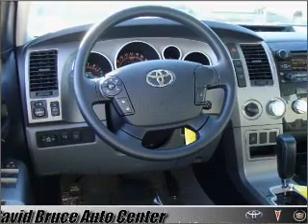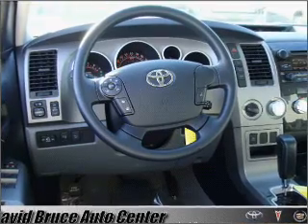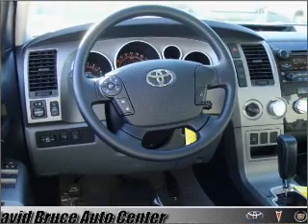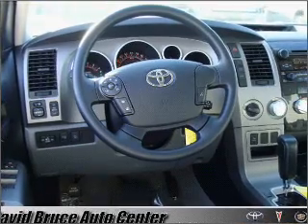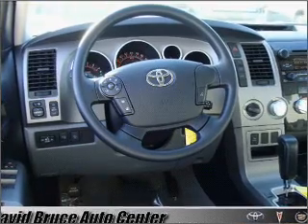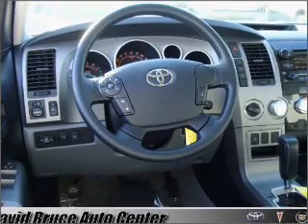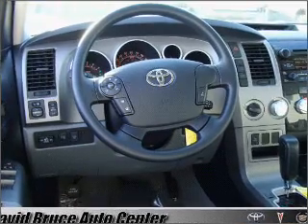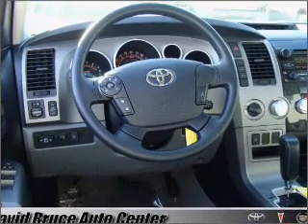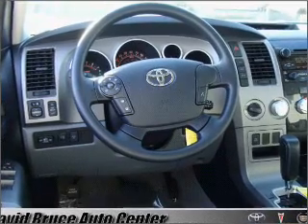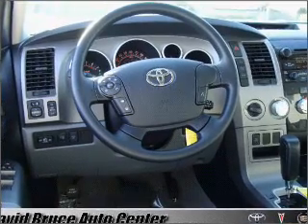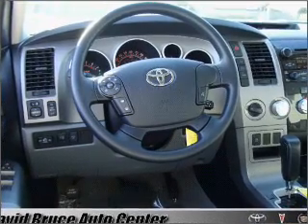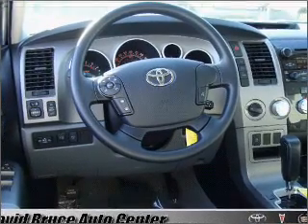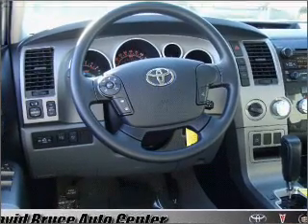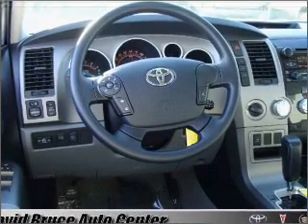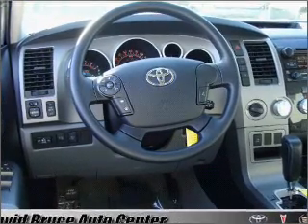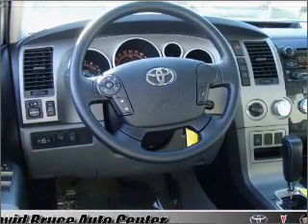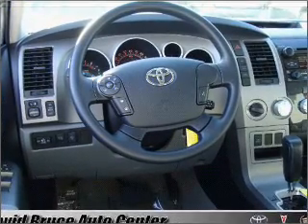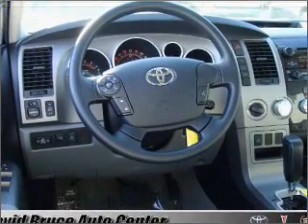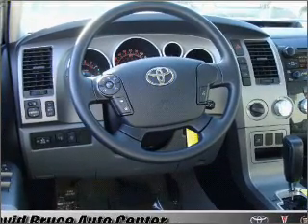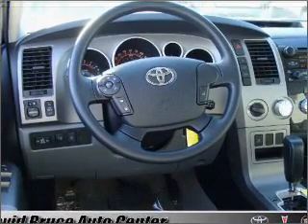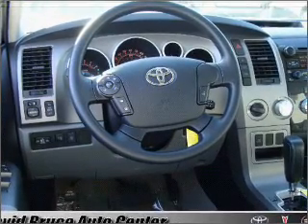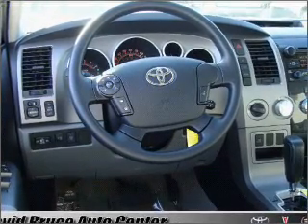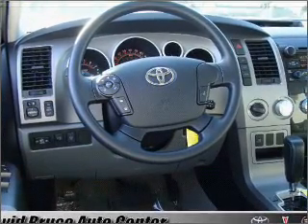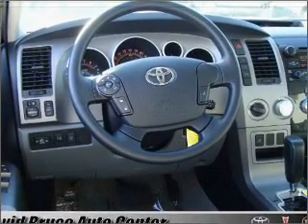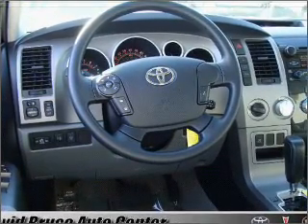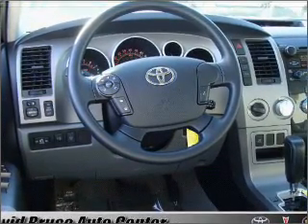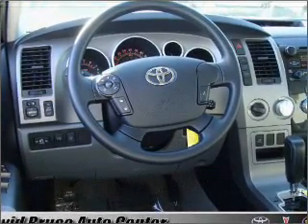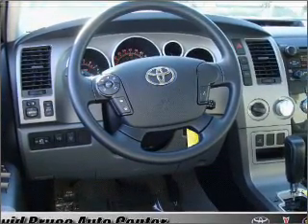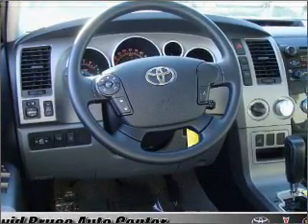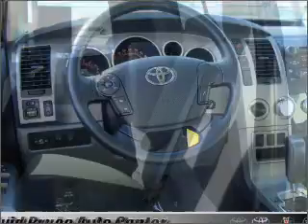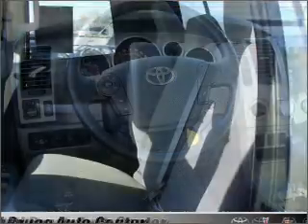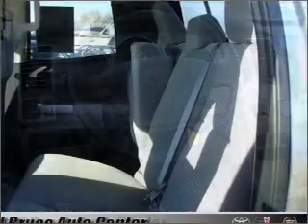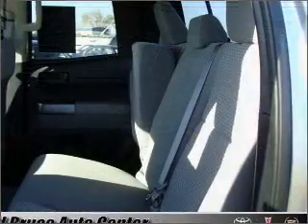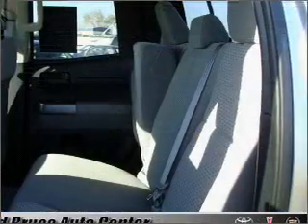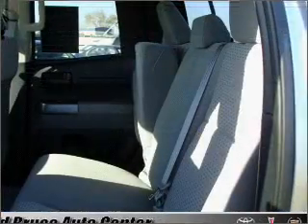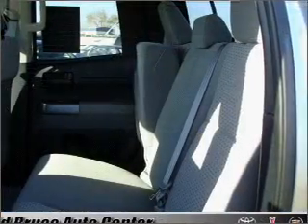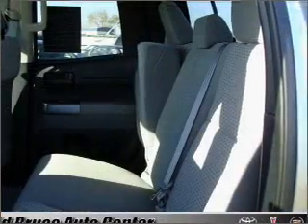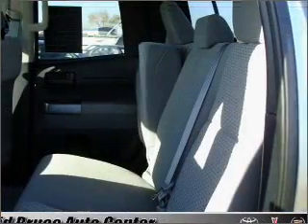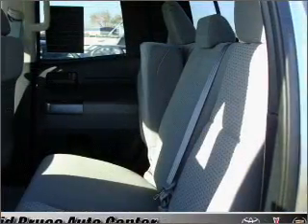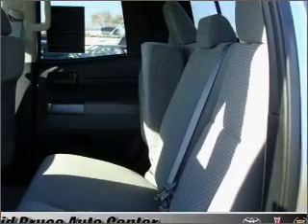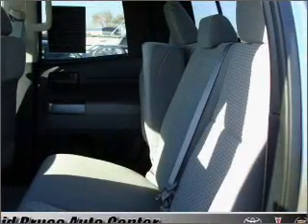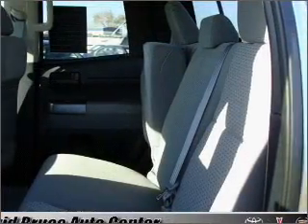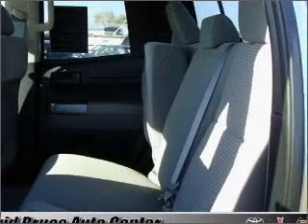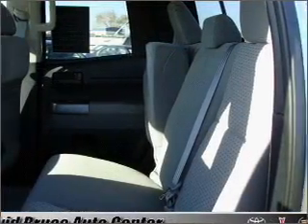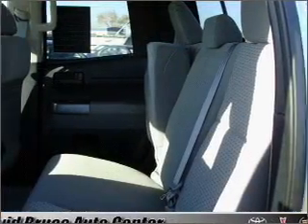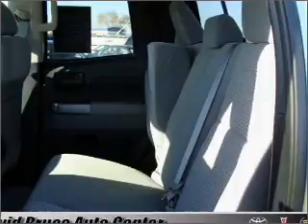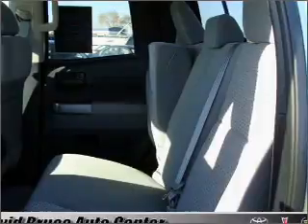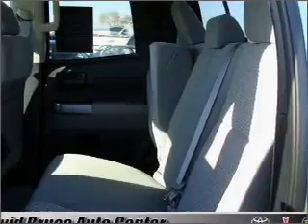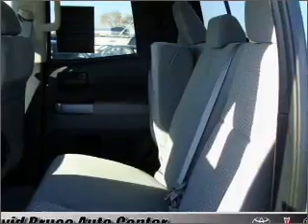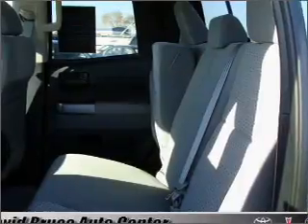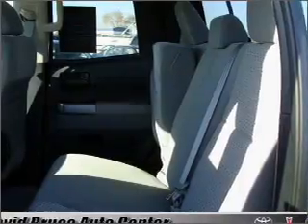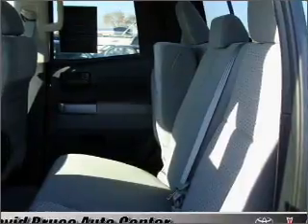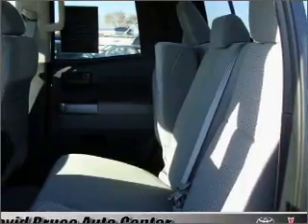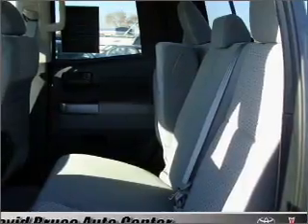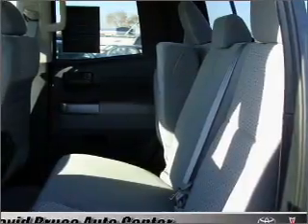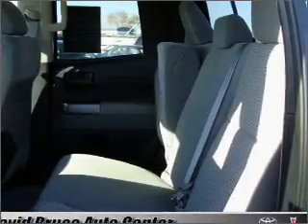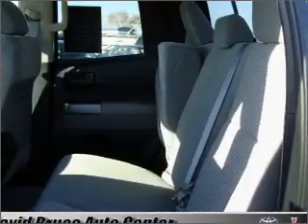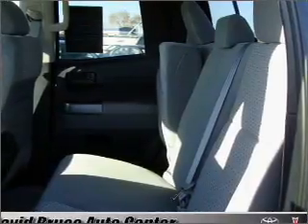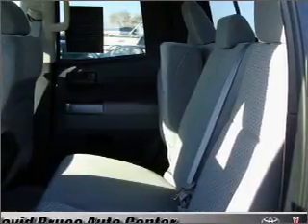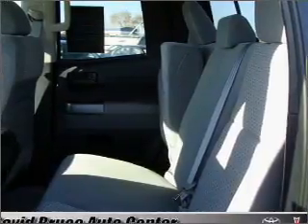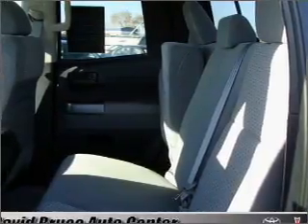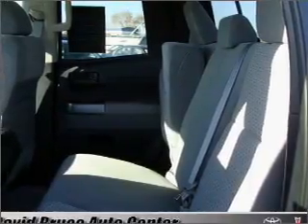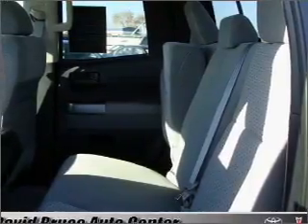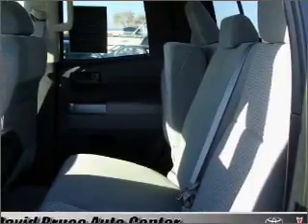Our website offers more information on all of our vehicles. Call us today to start test driving. See you next time.